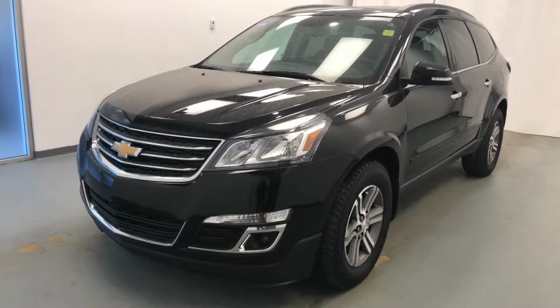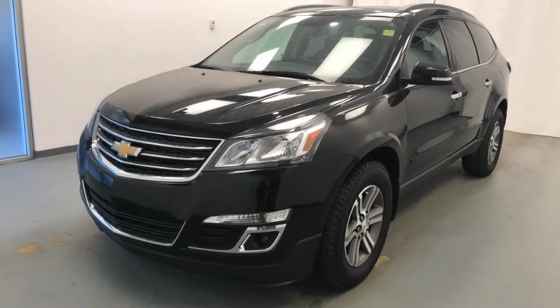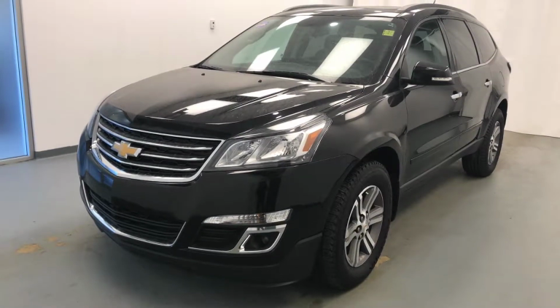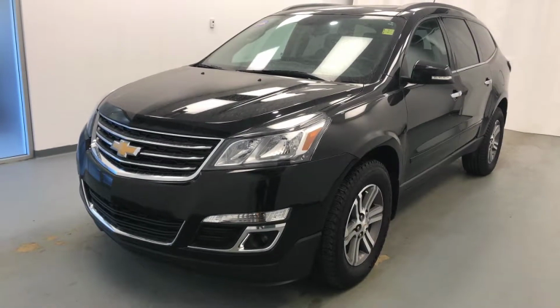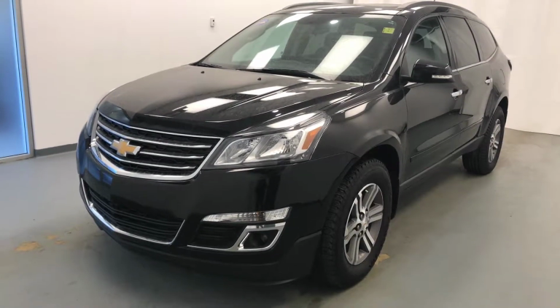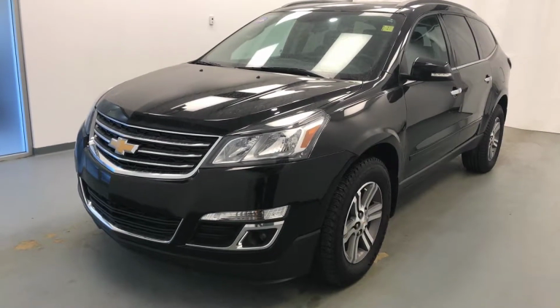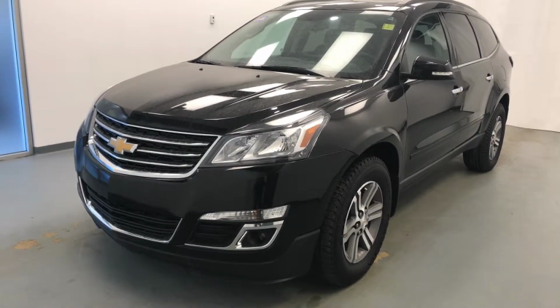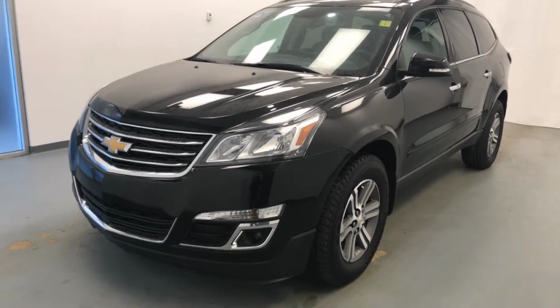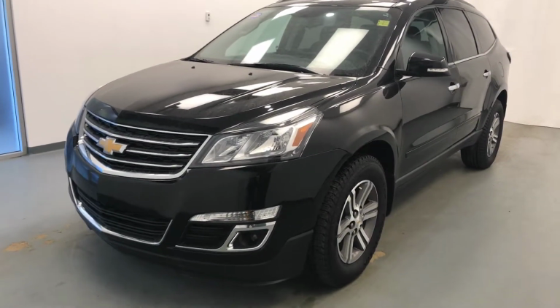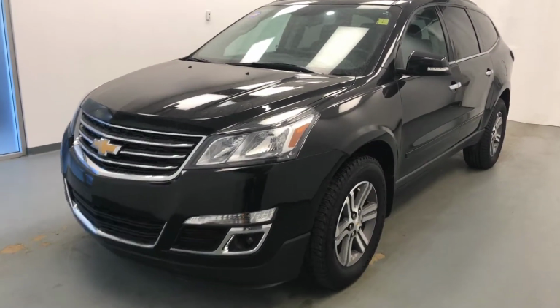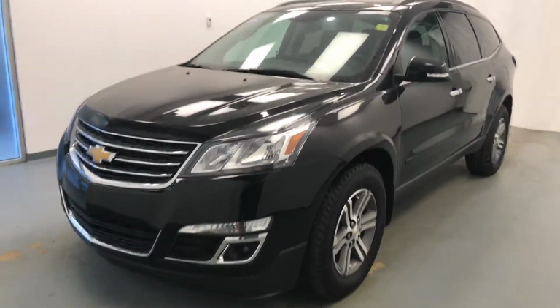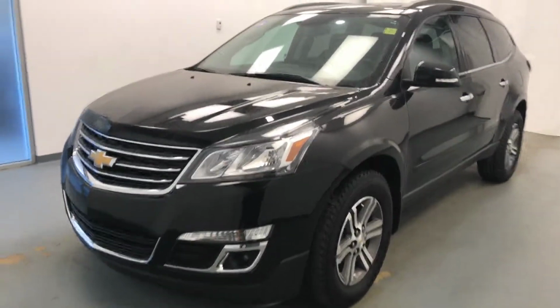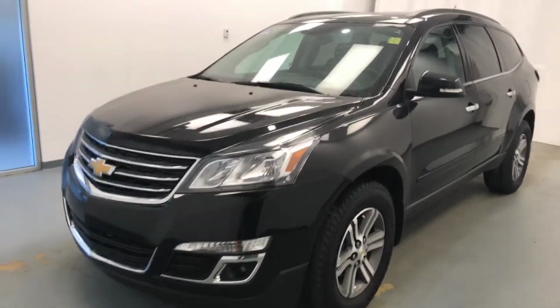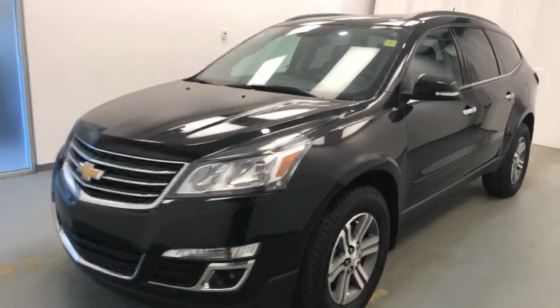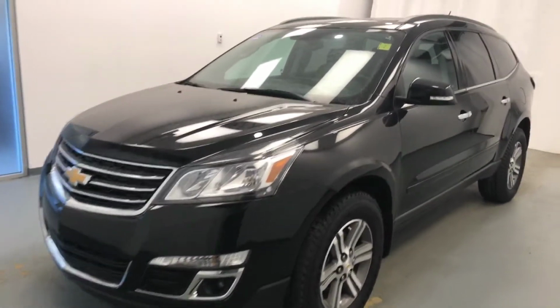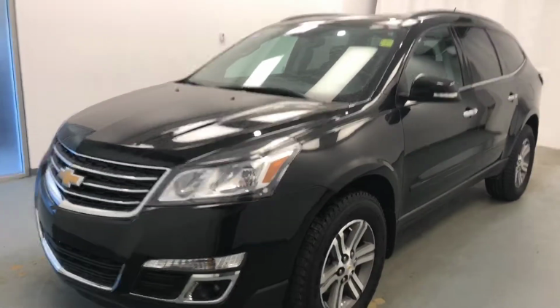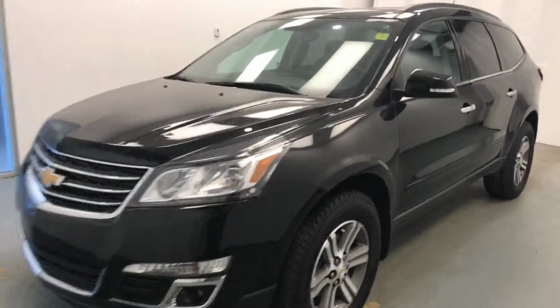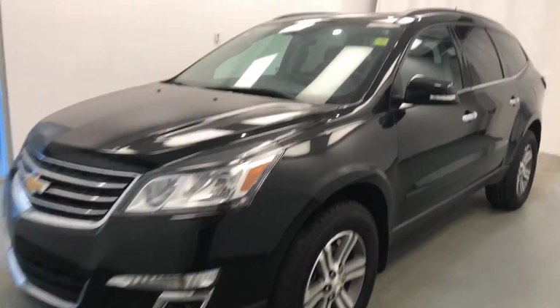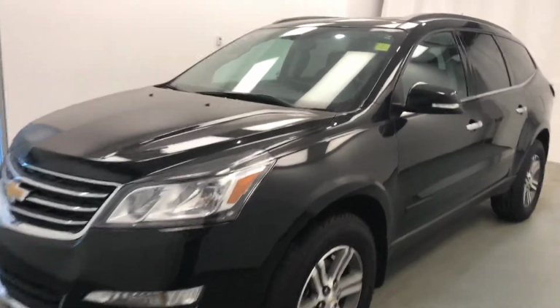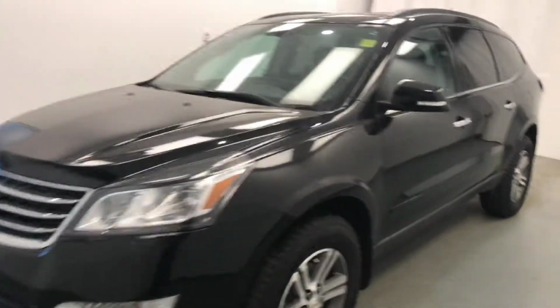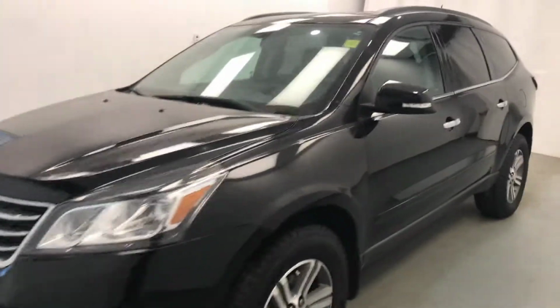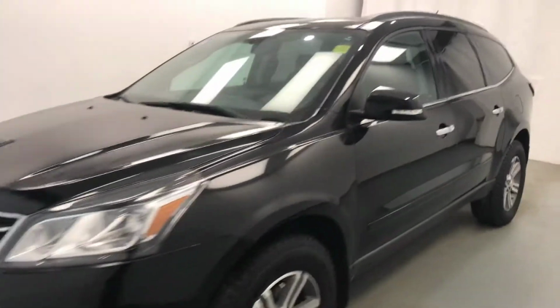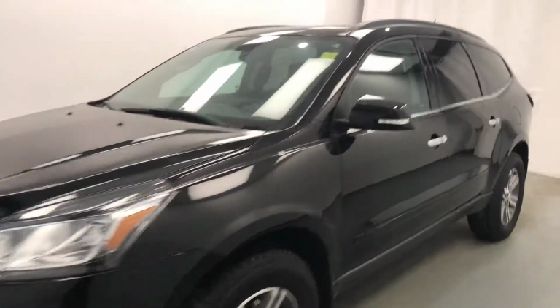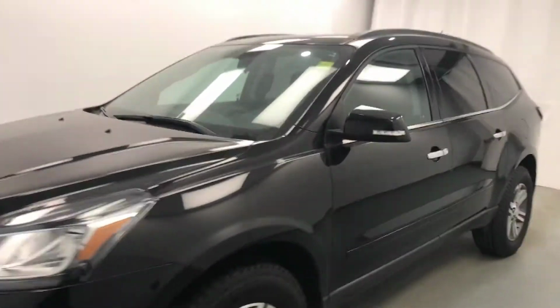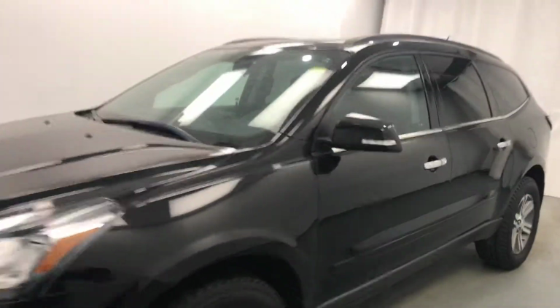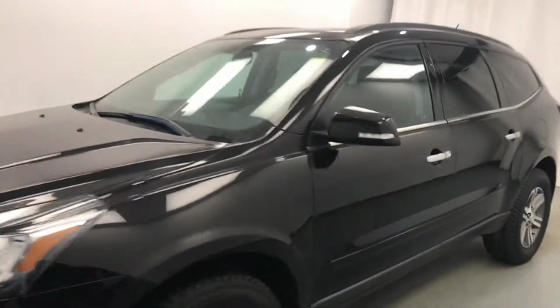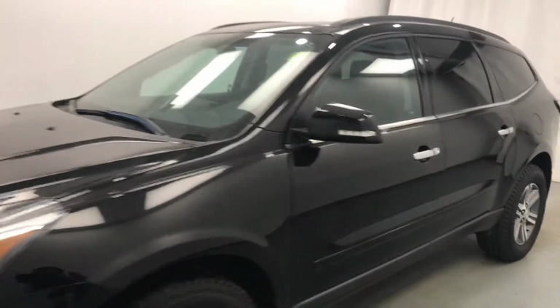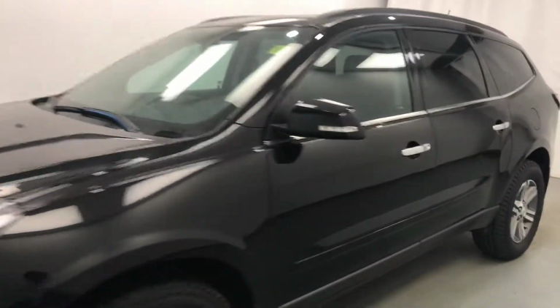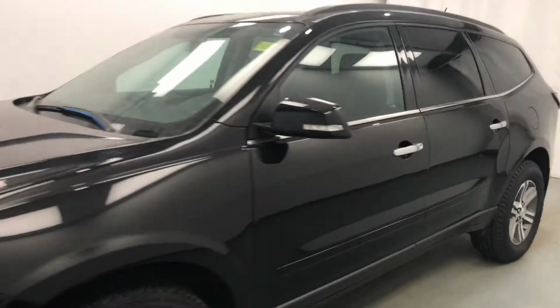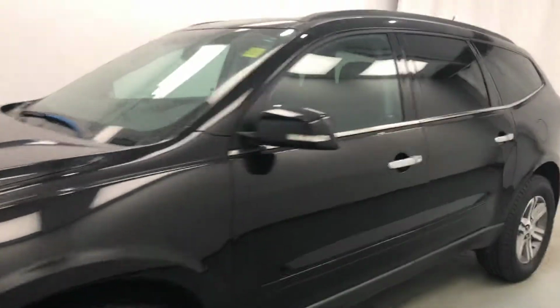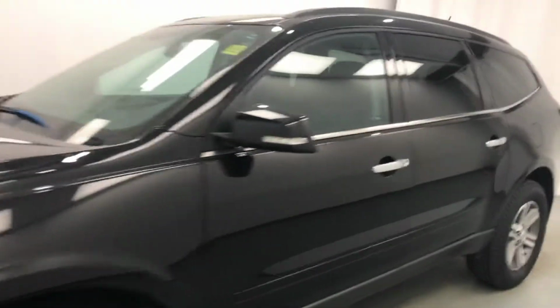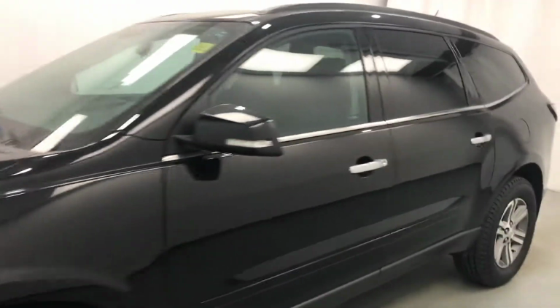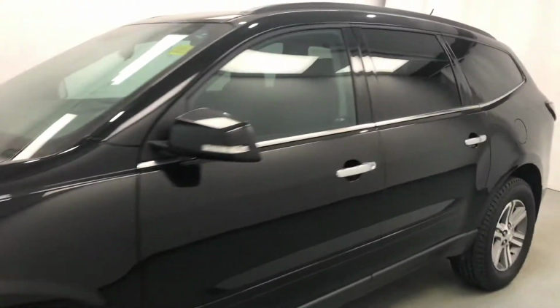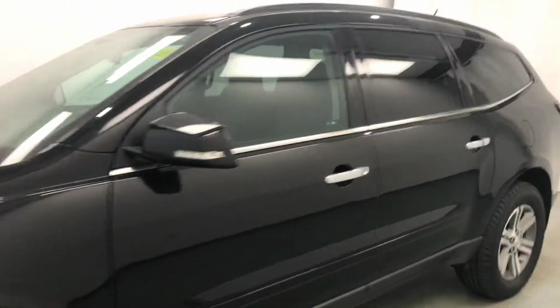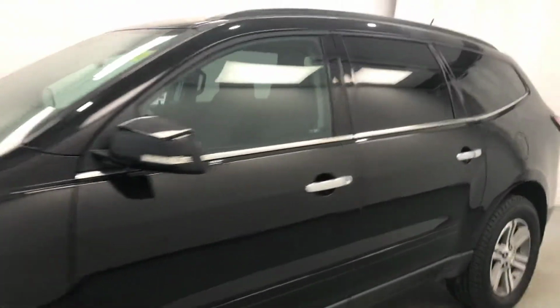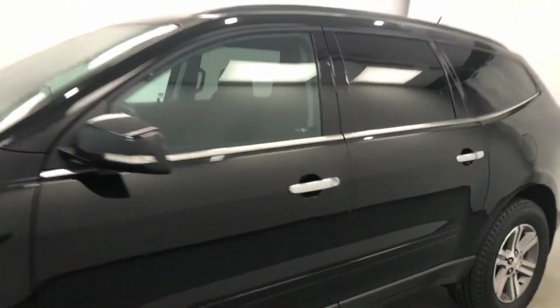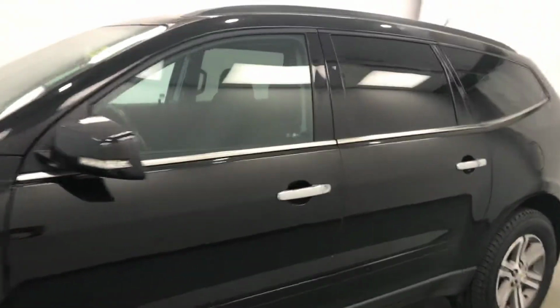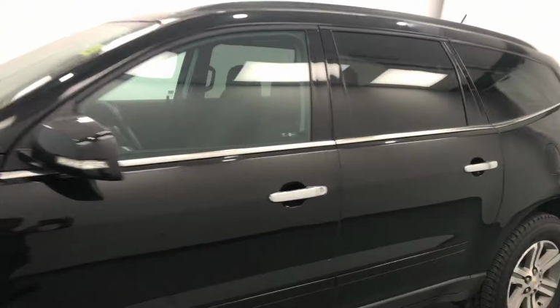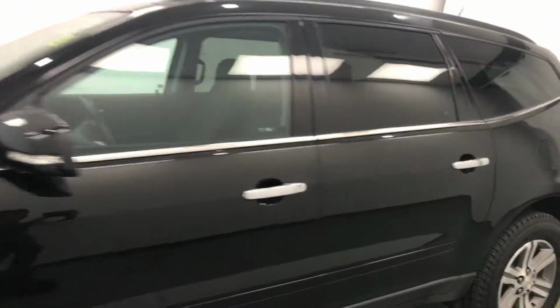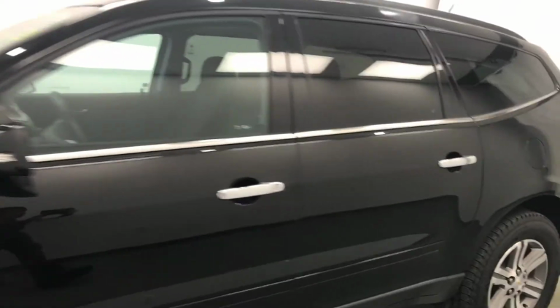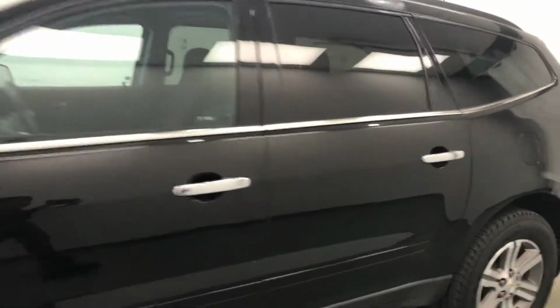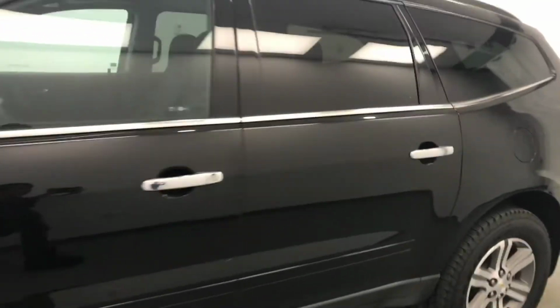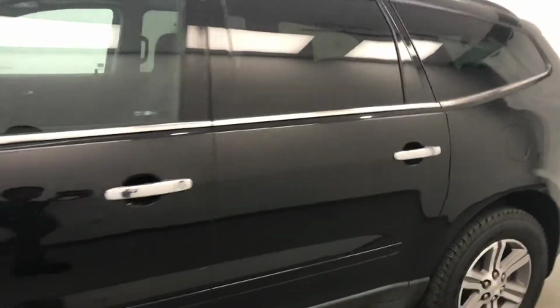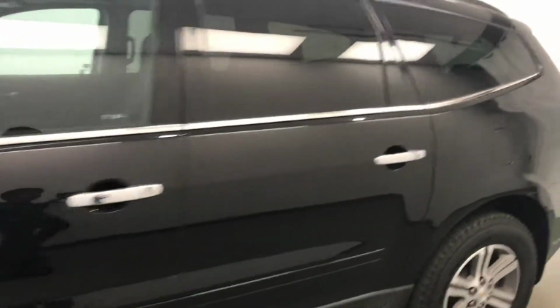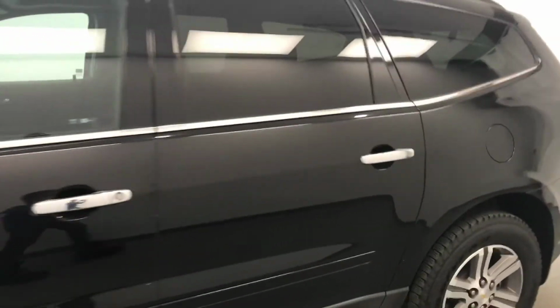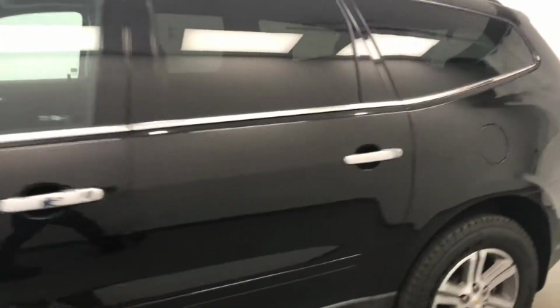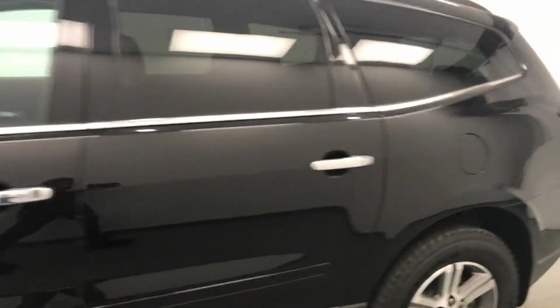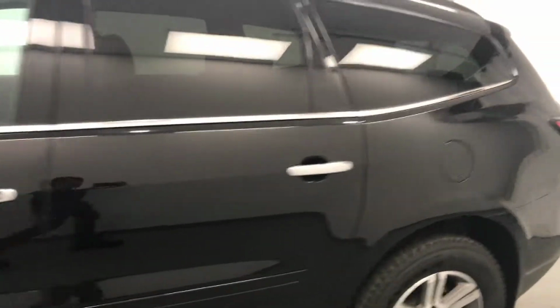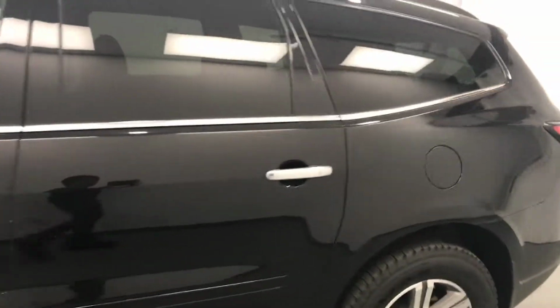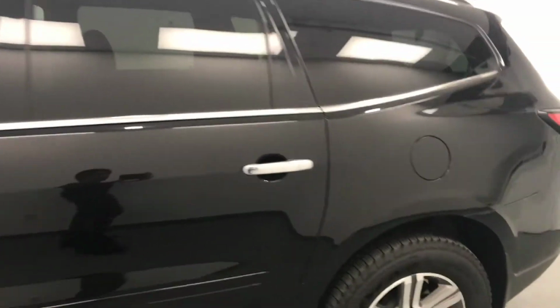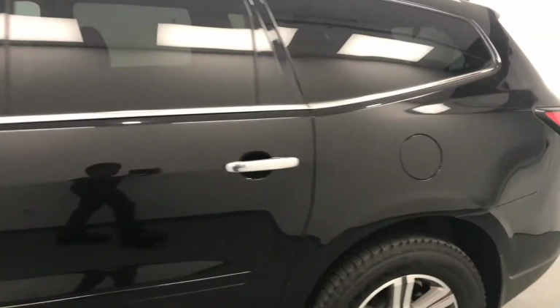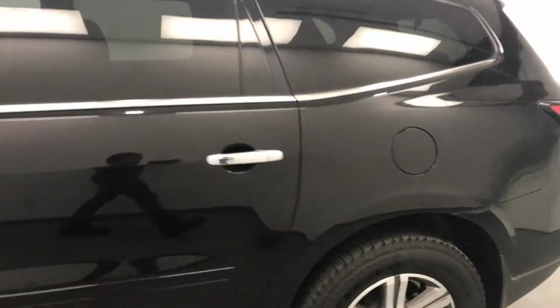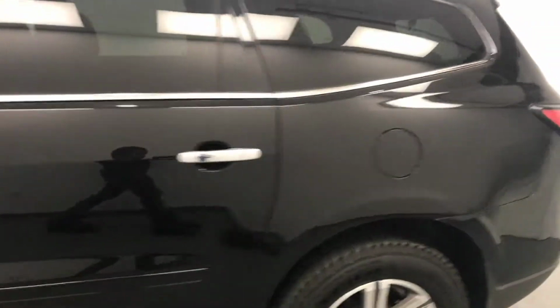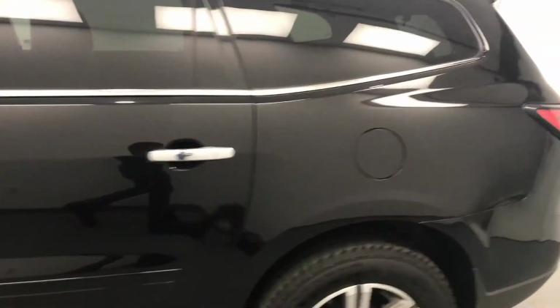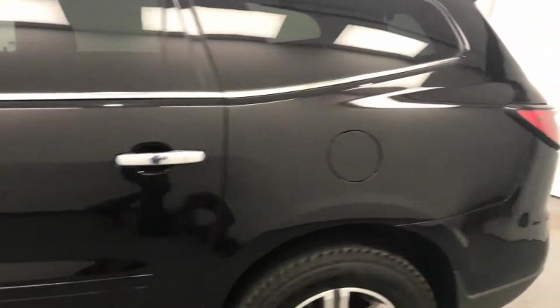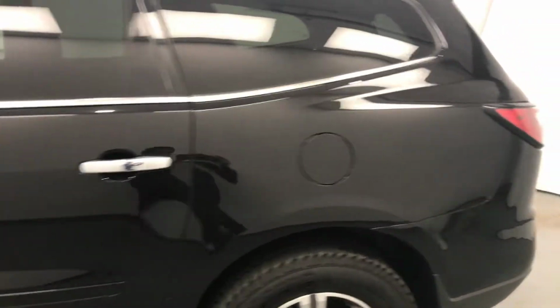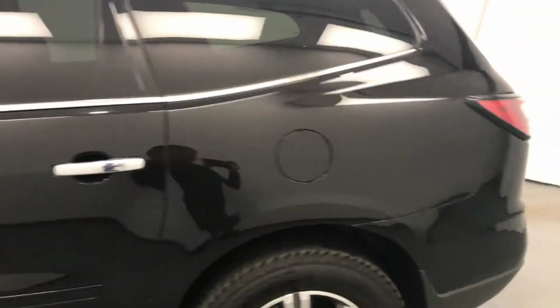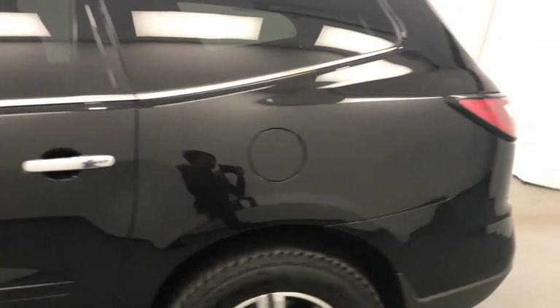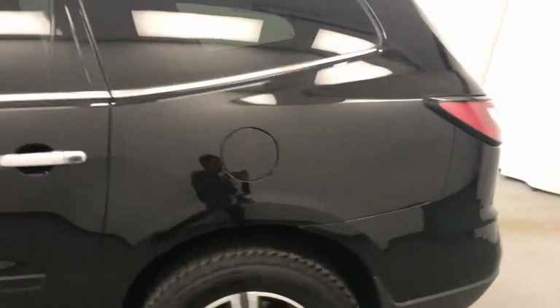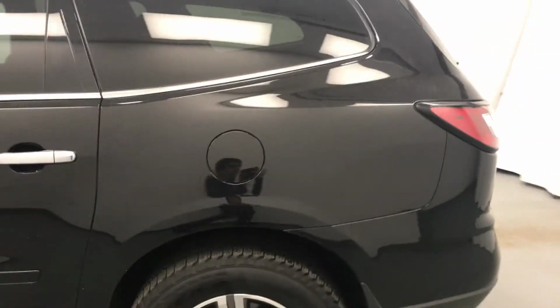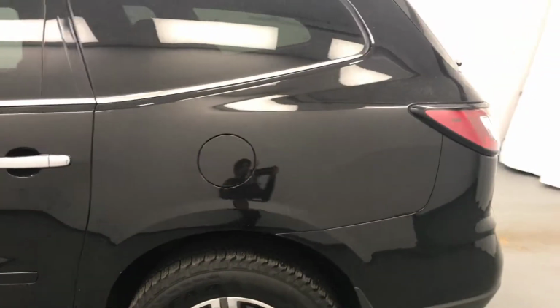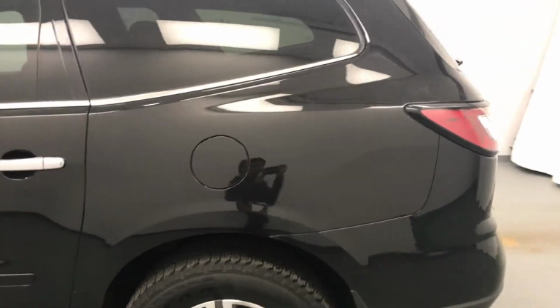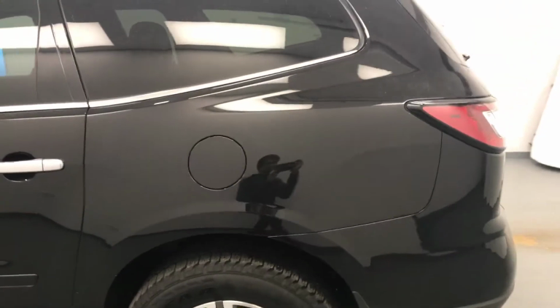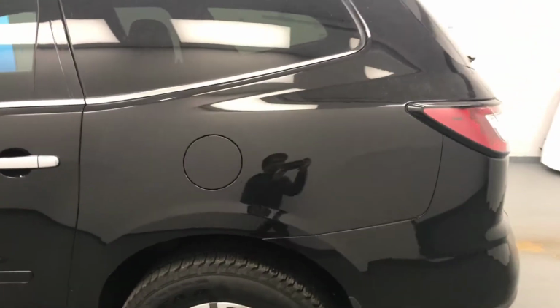Today we're viewing stock number 190707 on a 2017 Chevy Traverse all-wheel drive, and our exterior color is black.